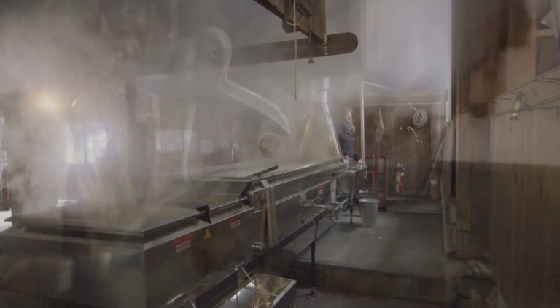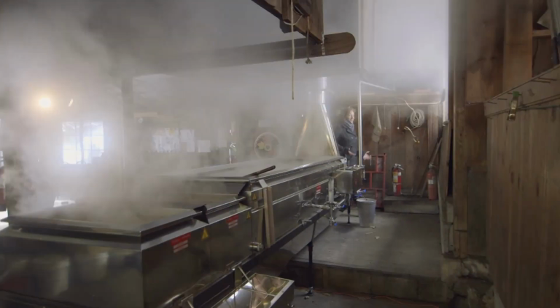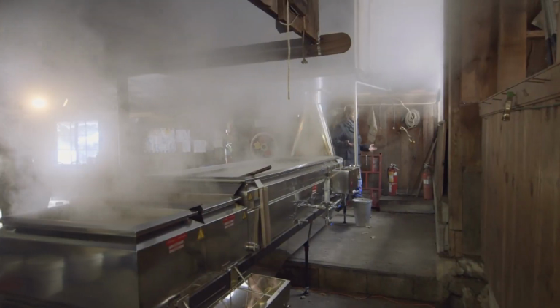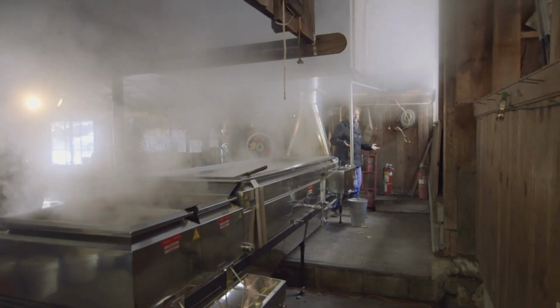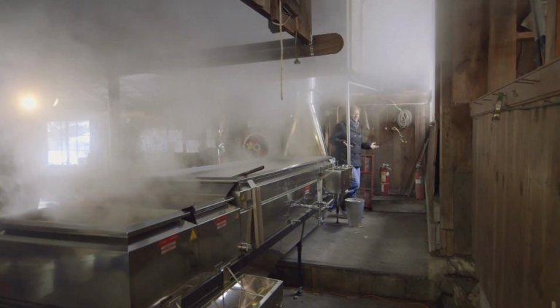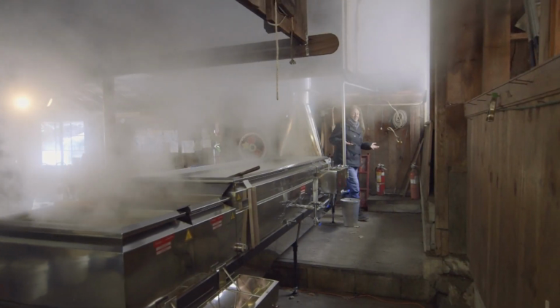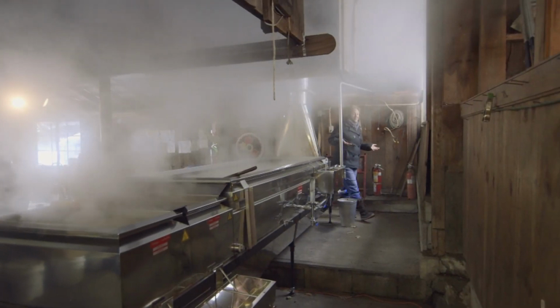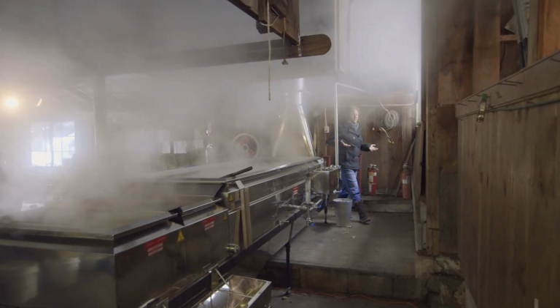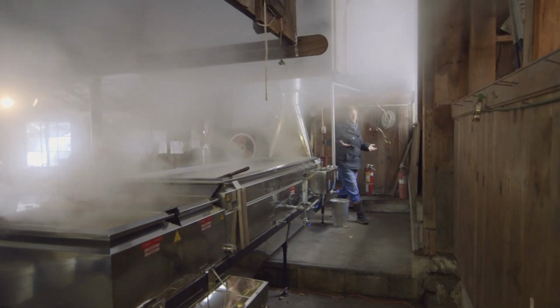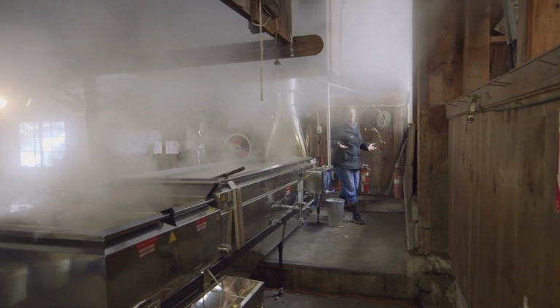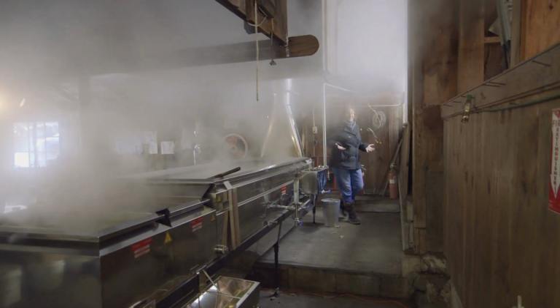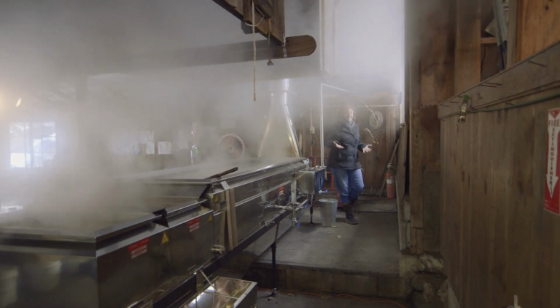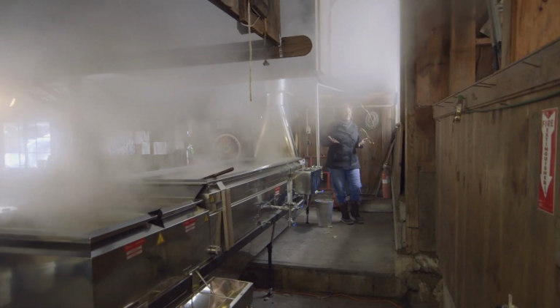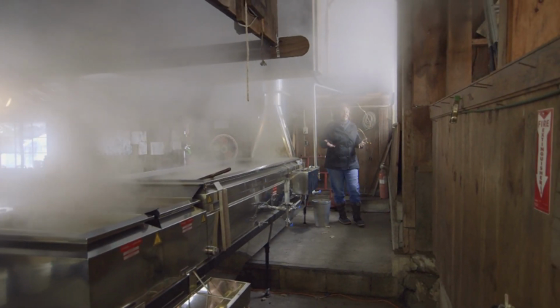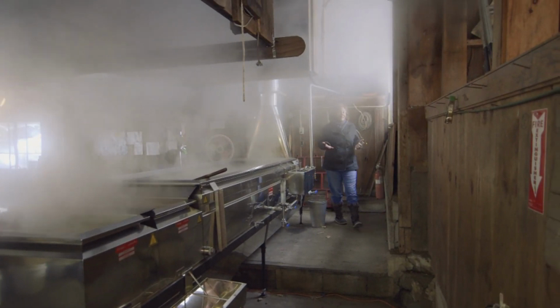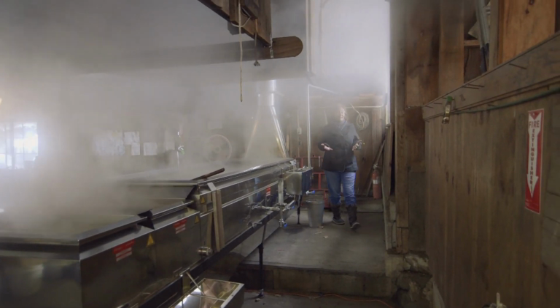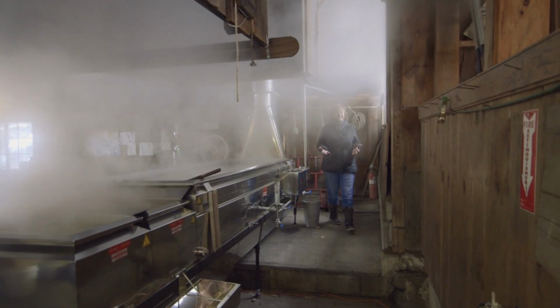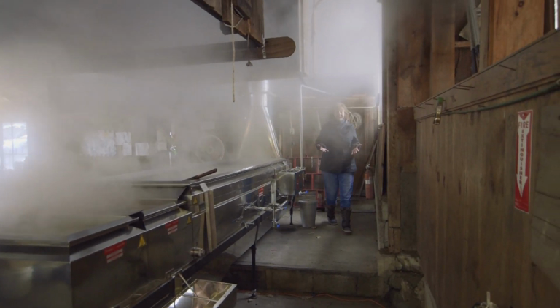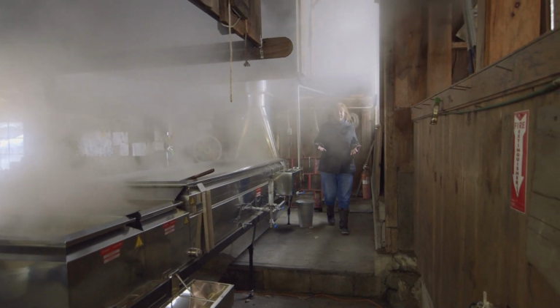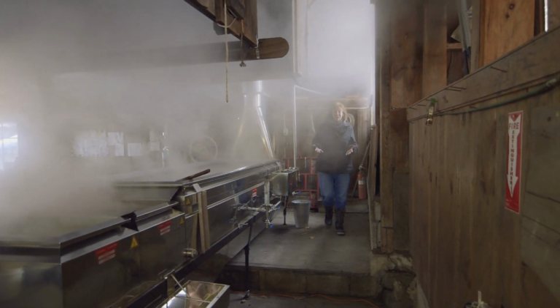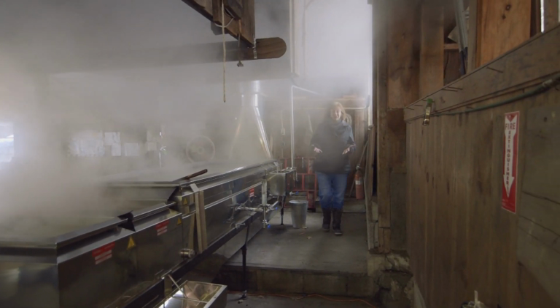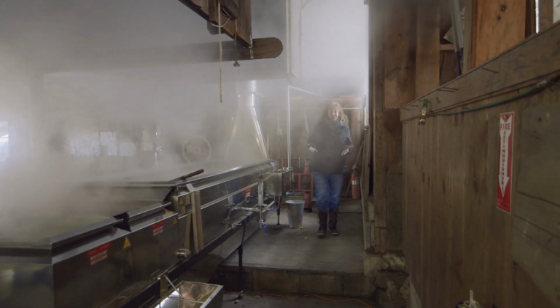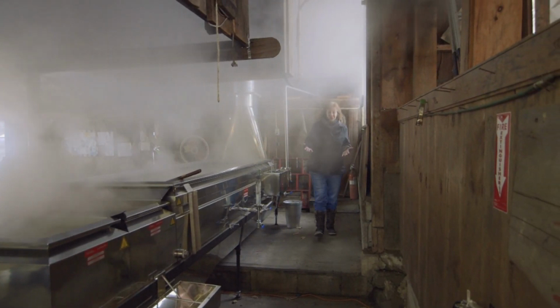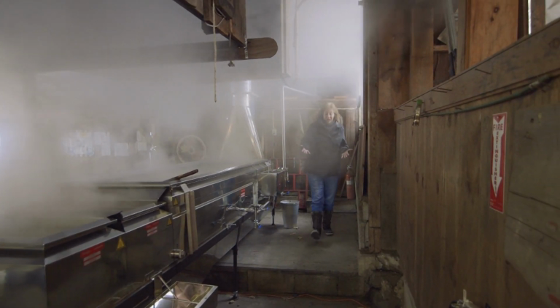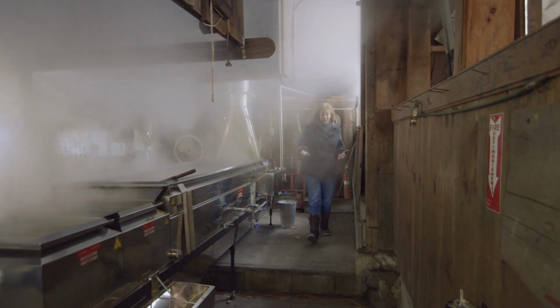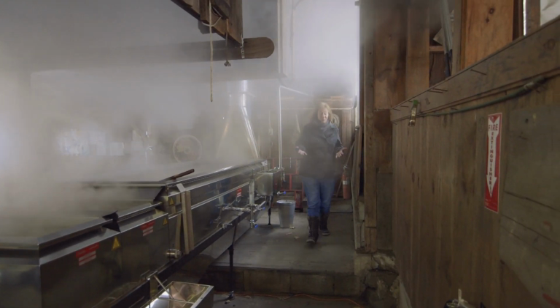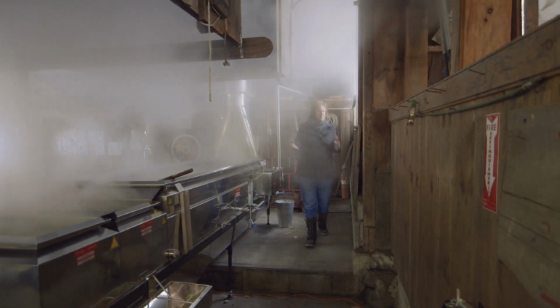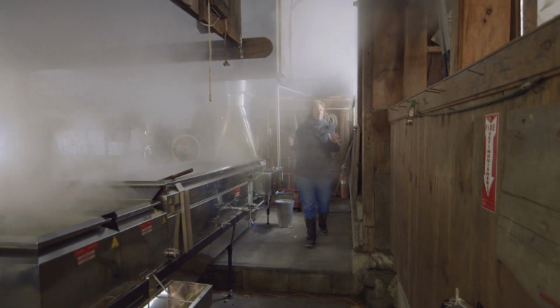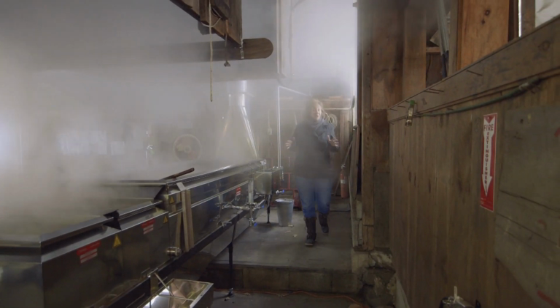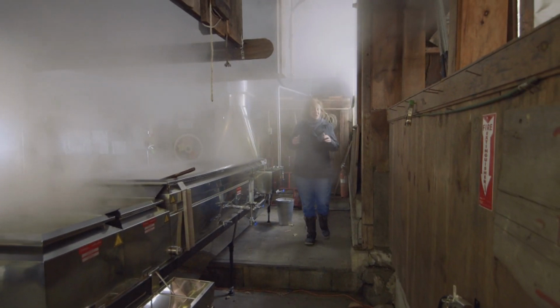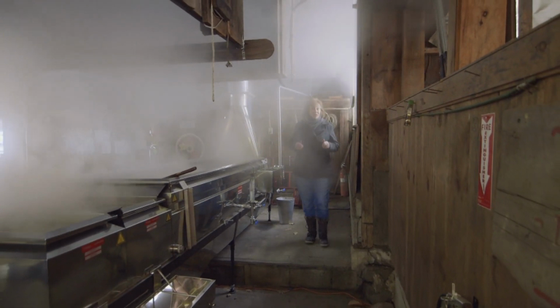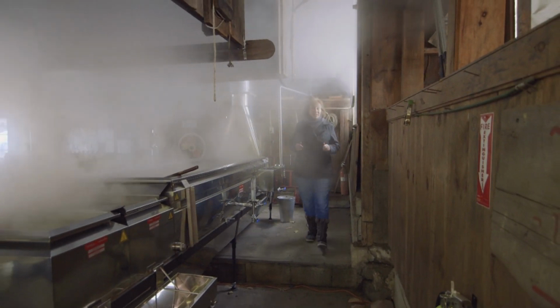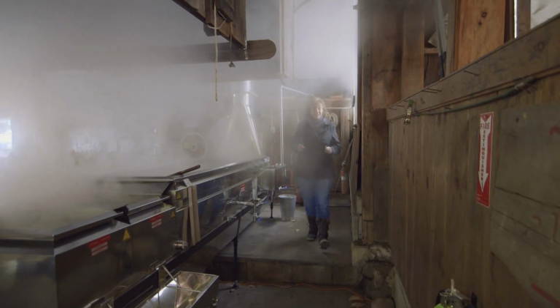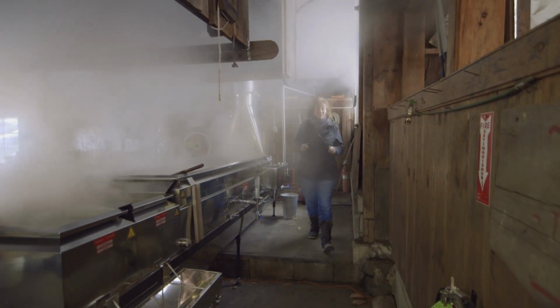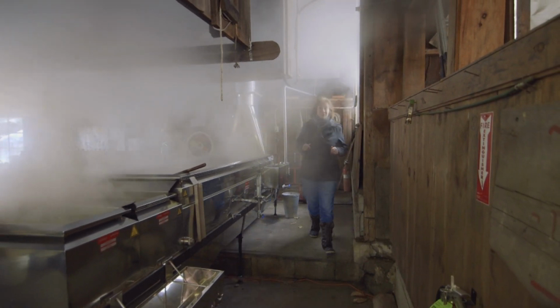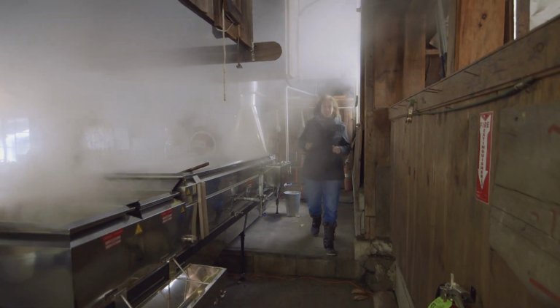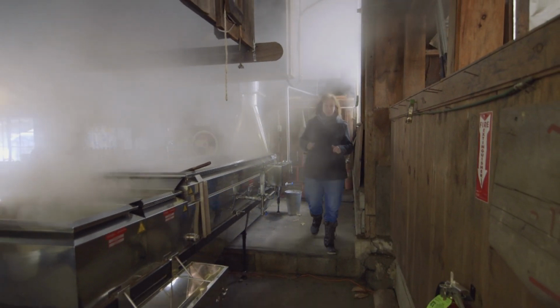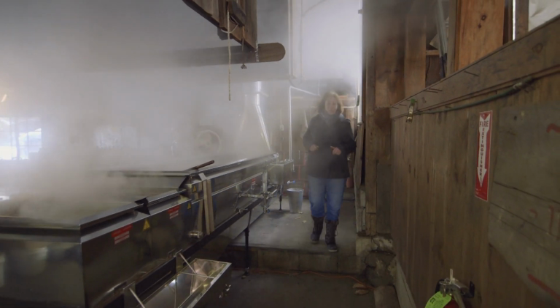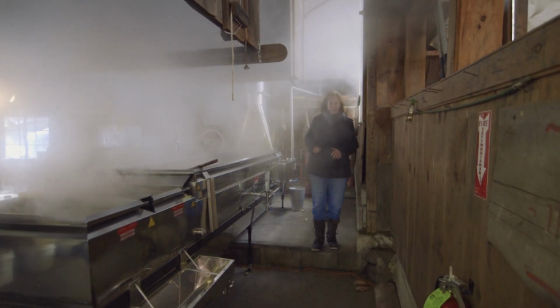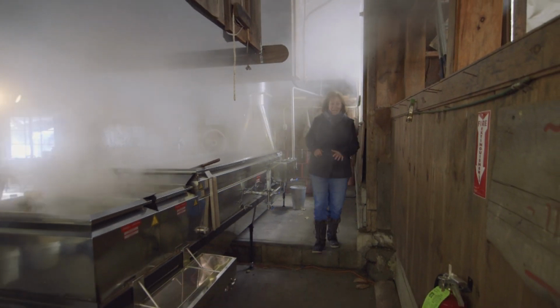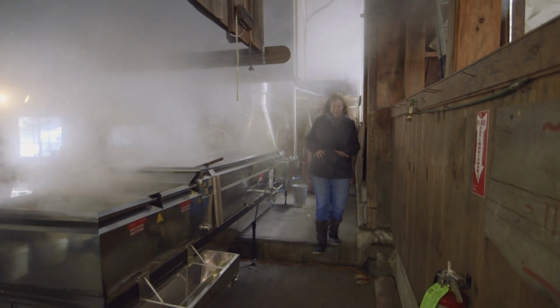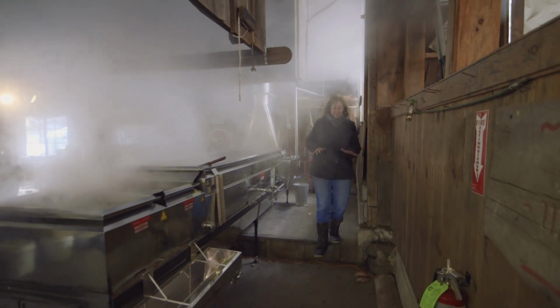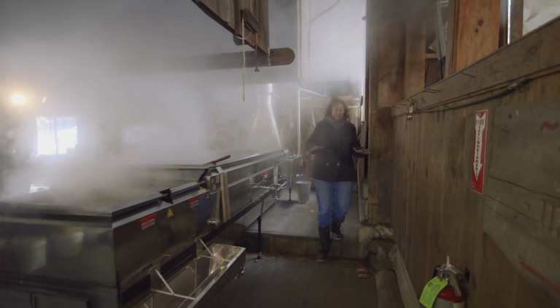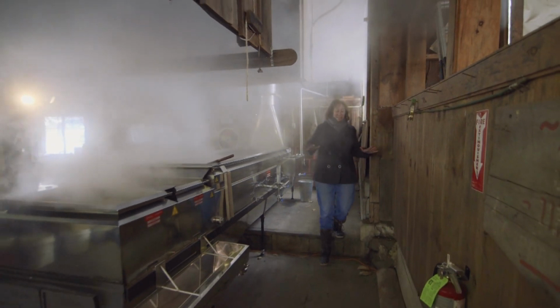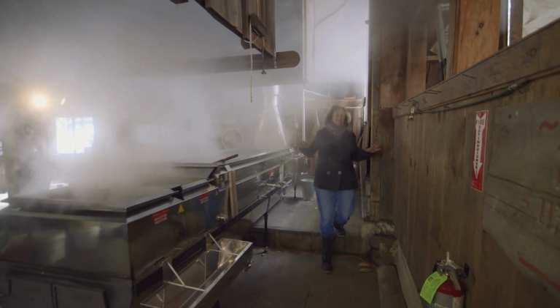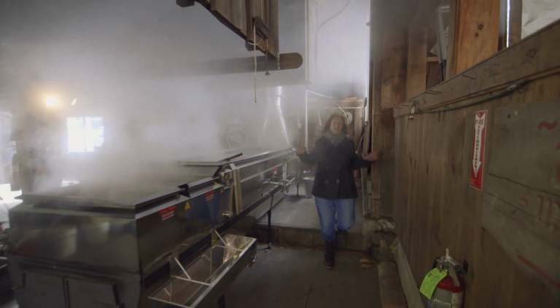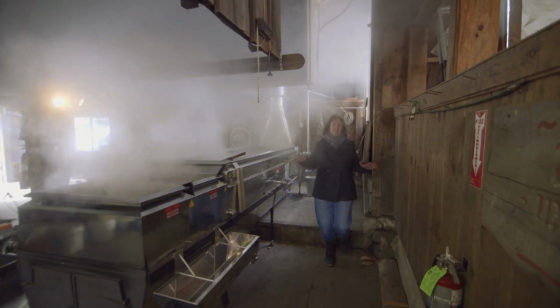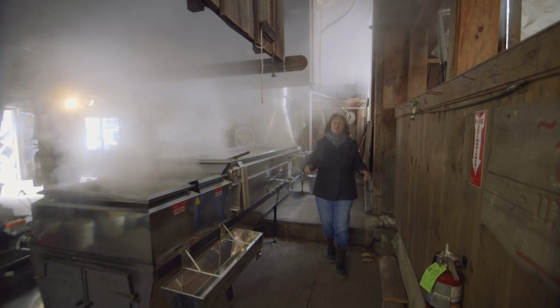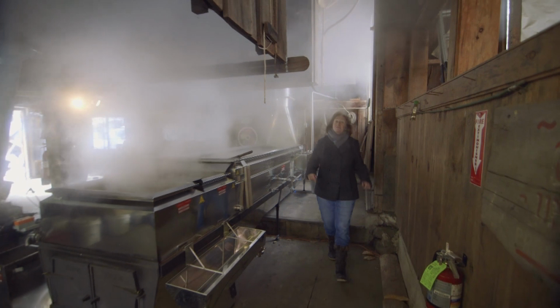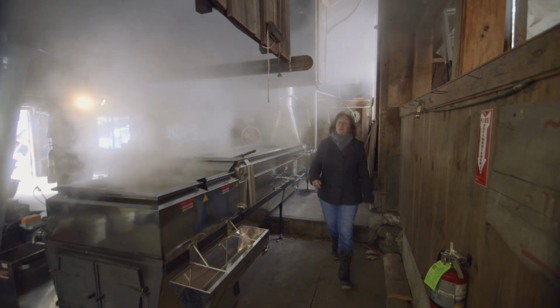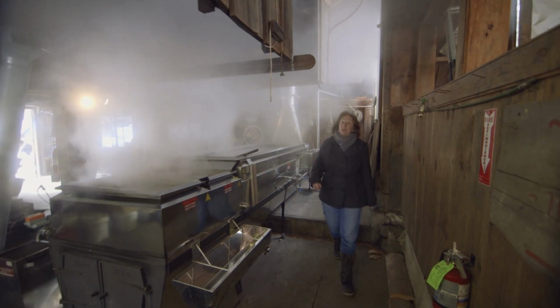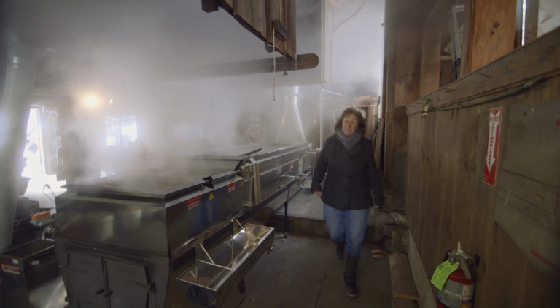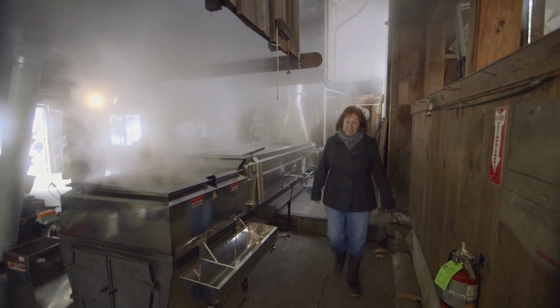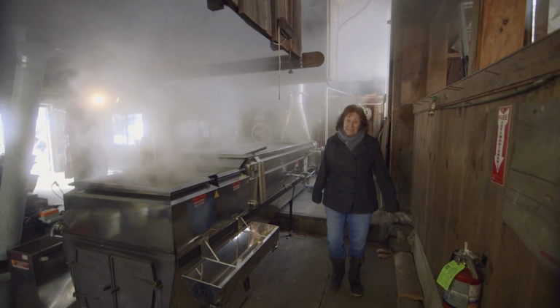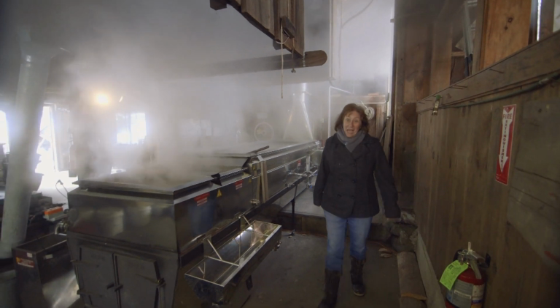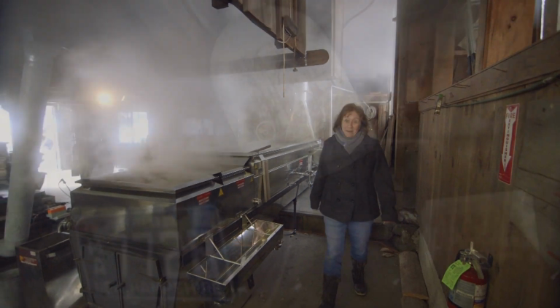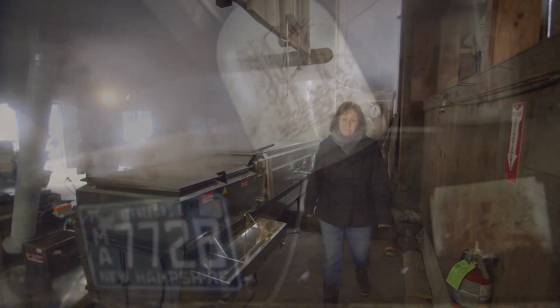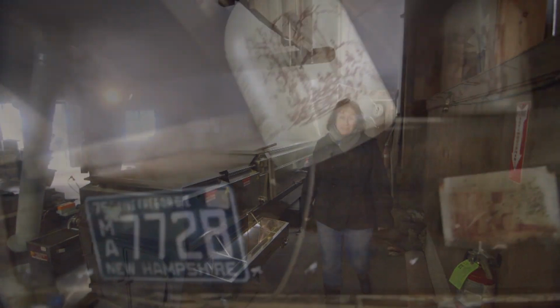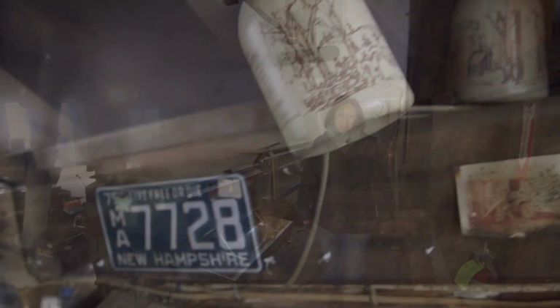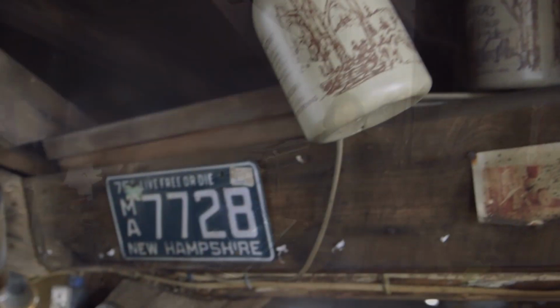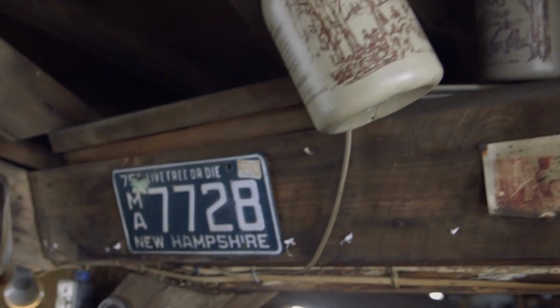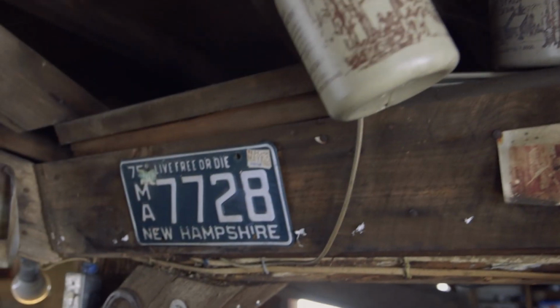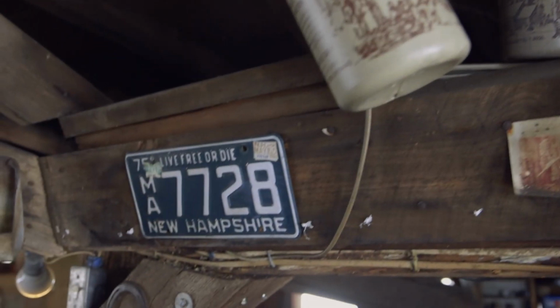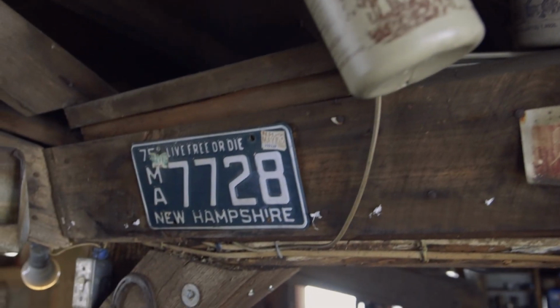There's nothing quite like stepping inside a sugar house when production is in full swing and the smell of boiling sap fills the air.